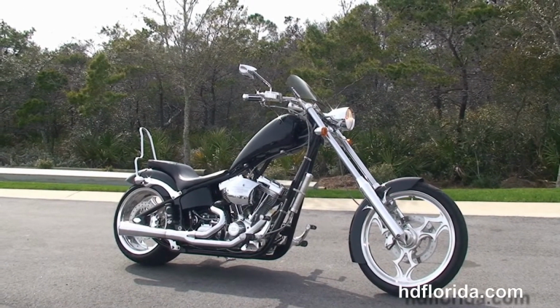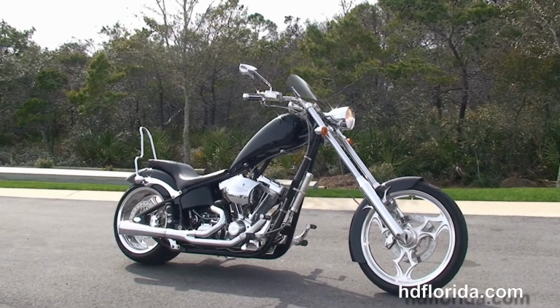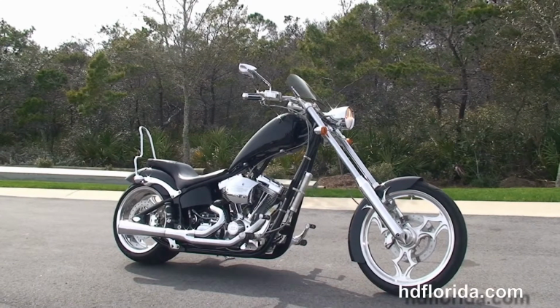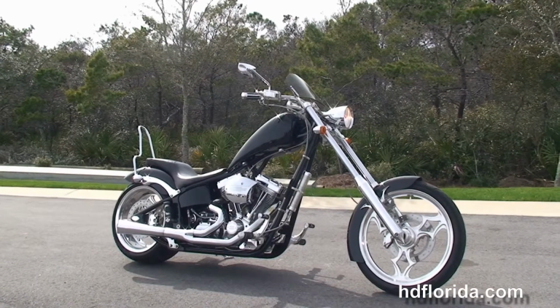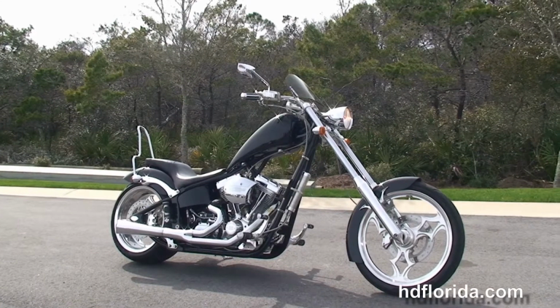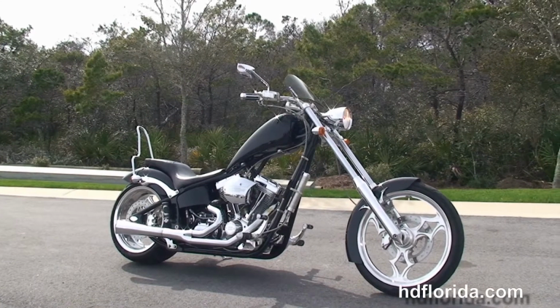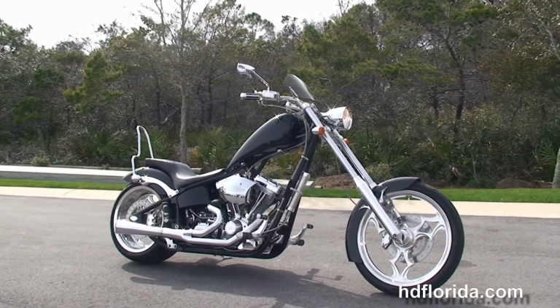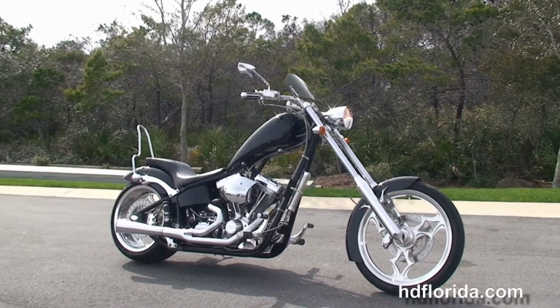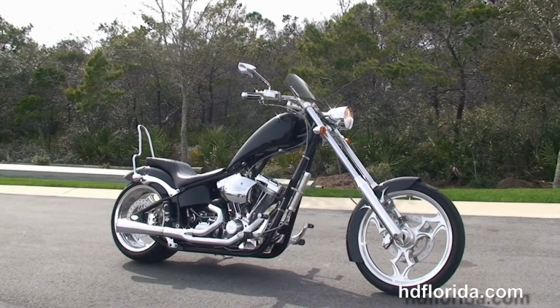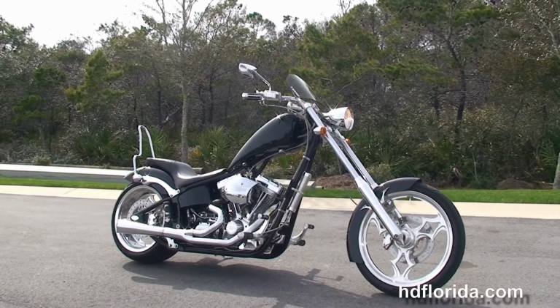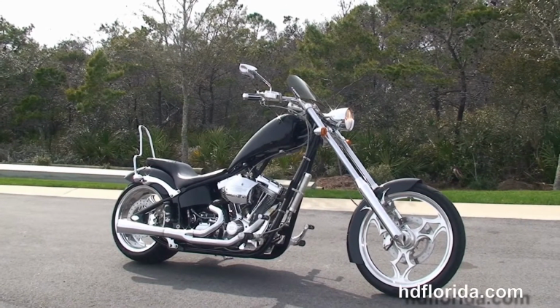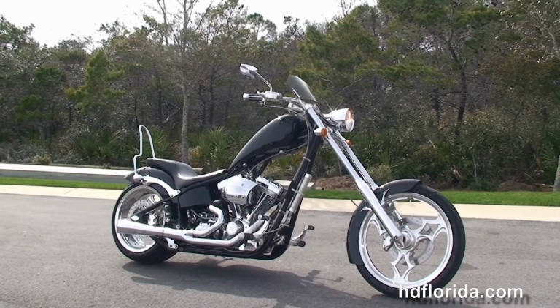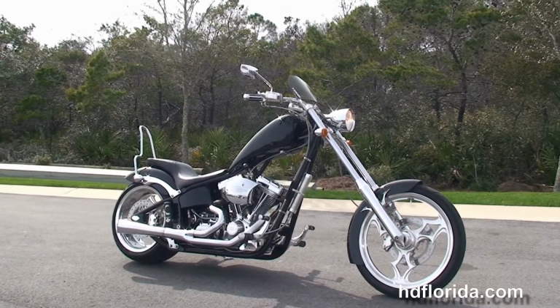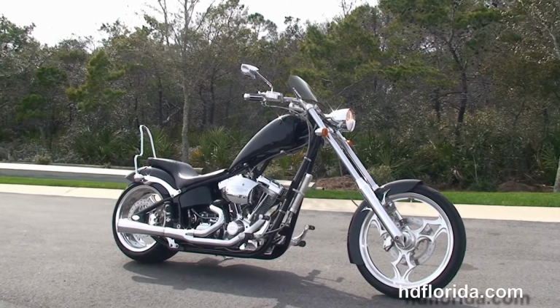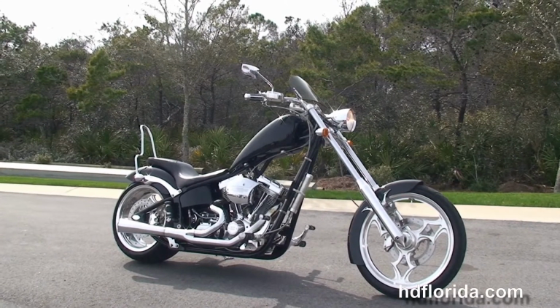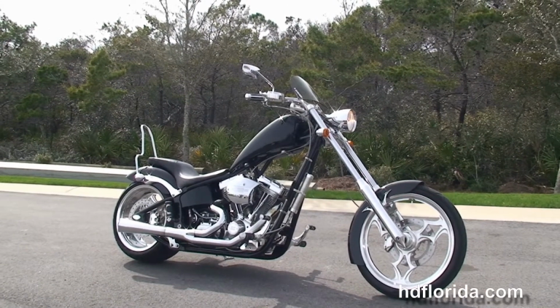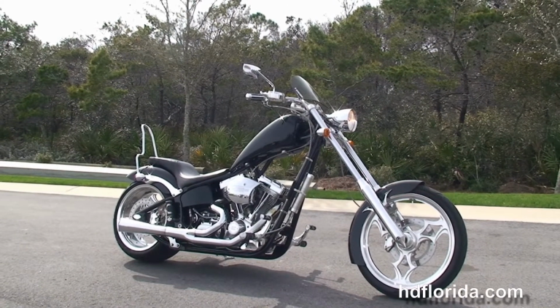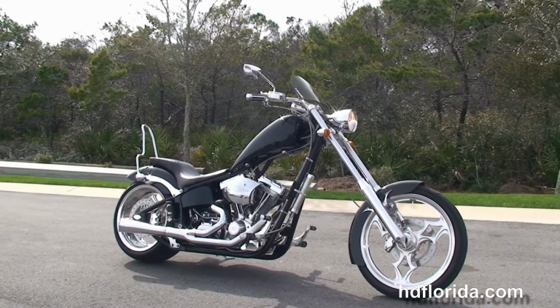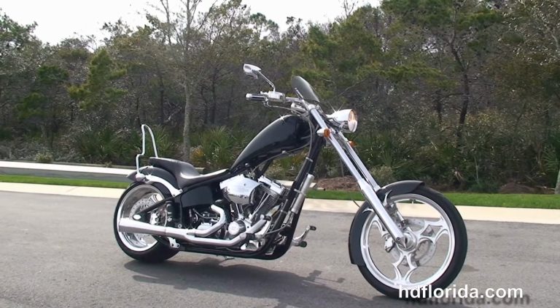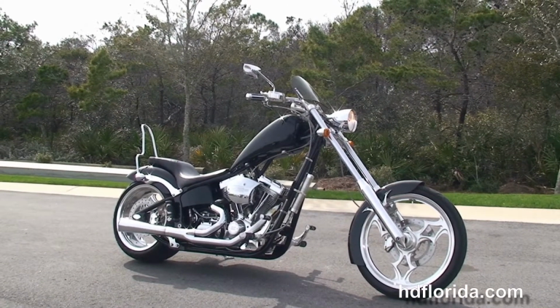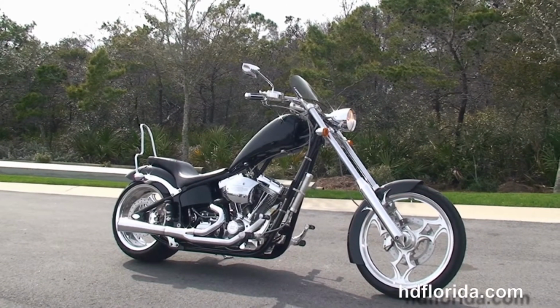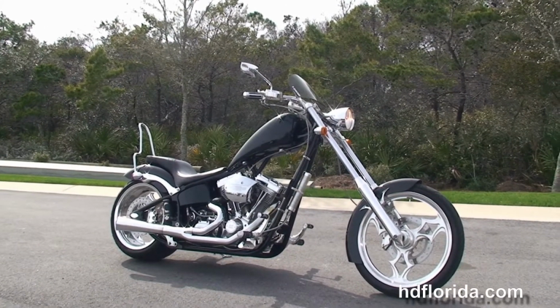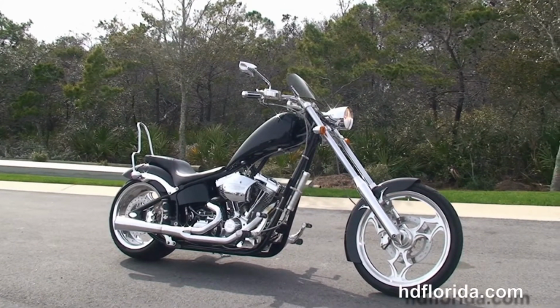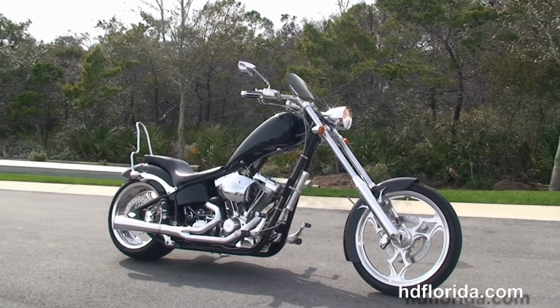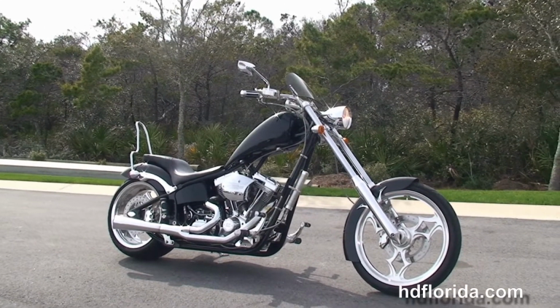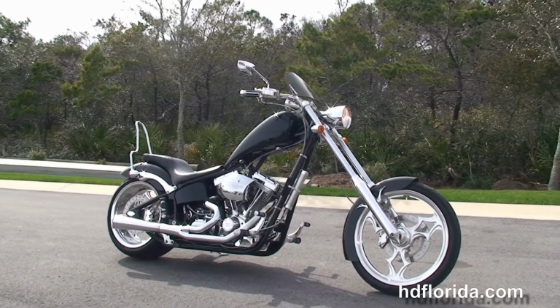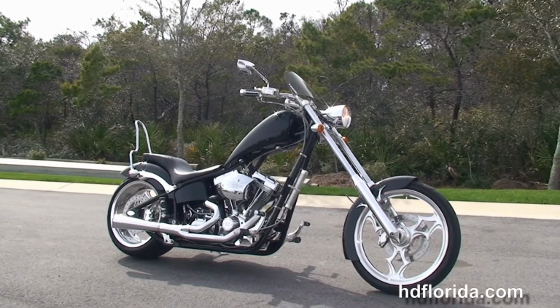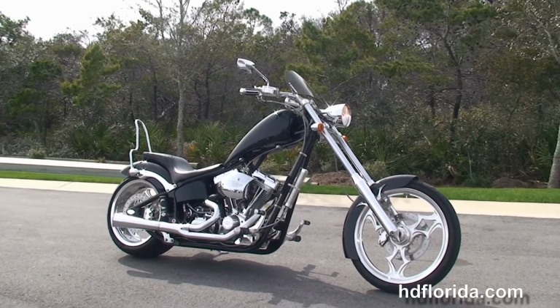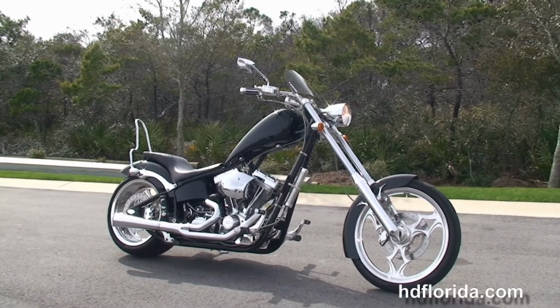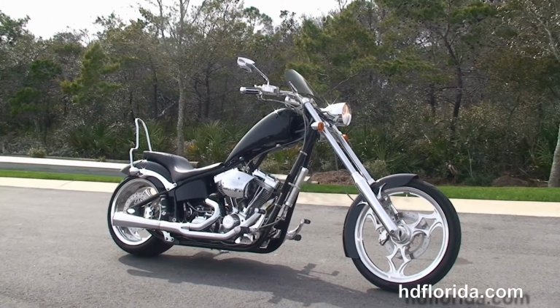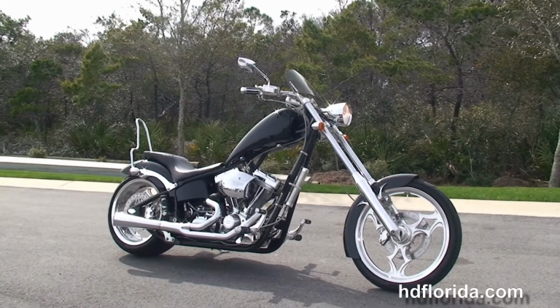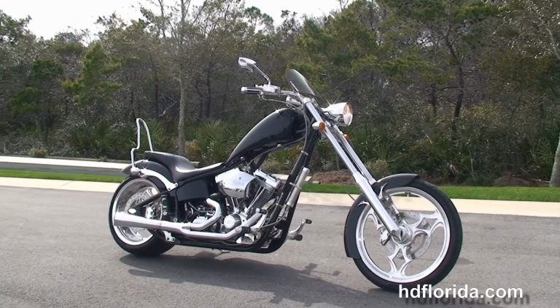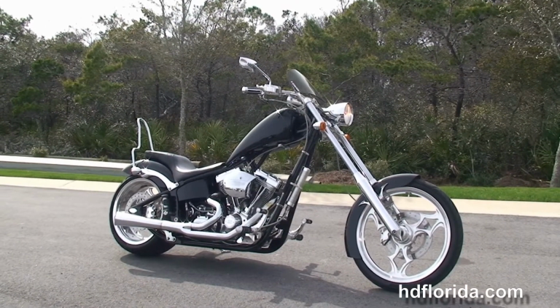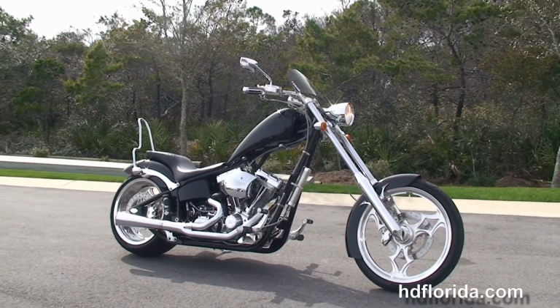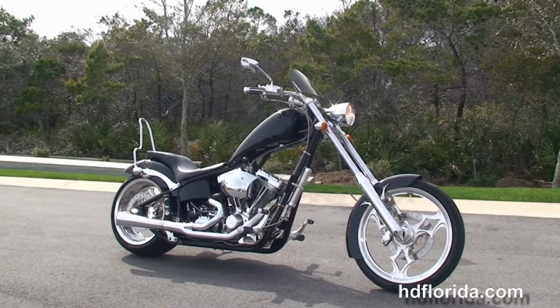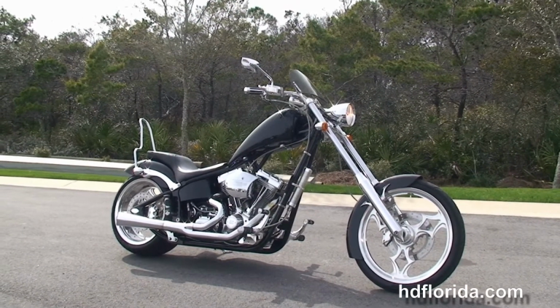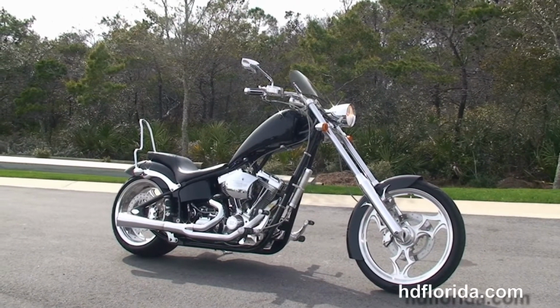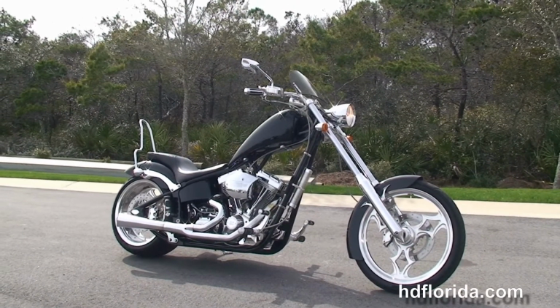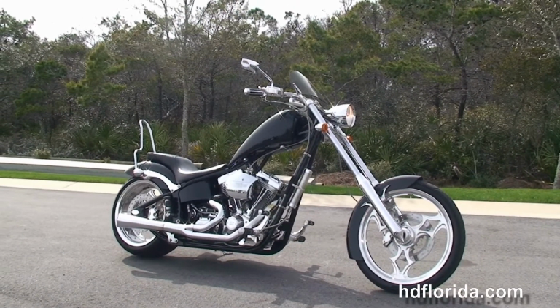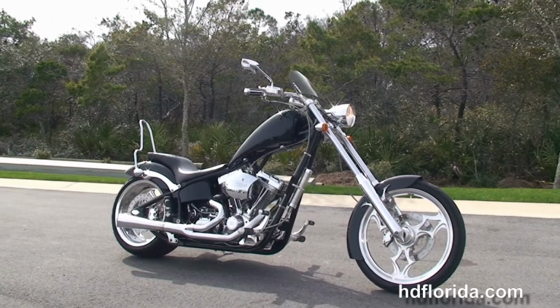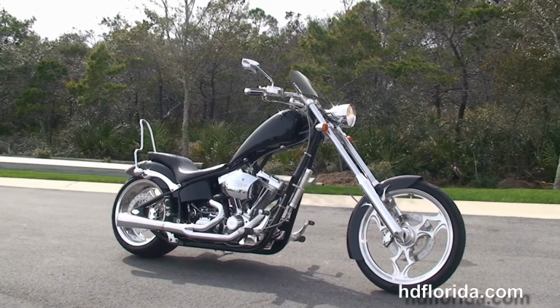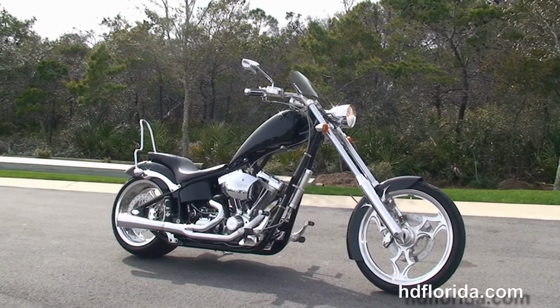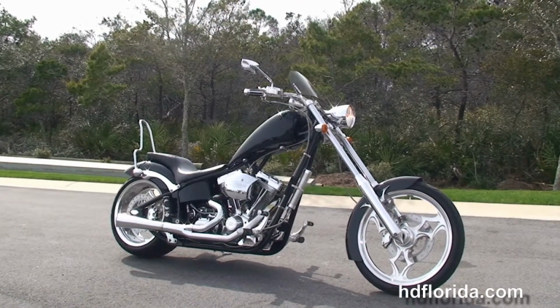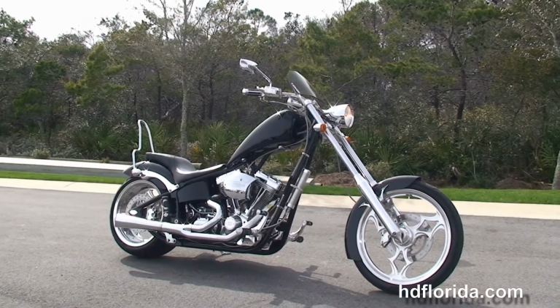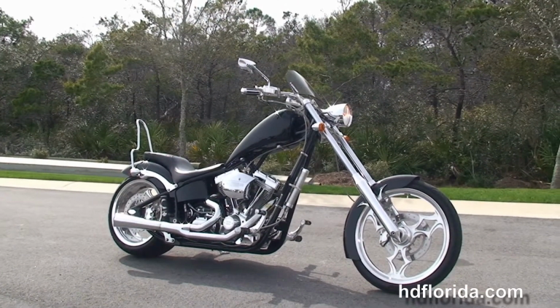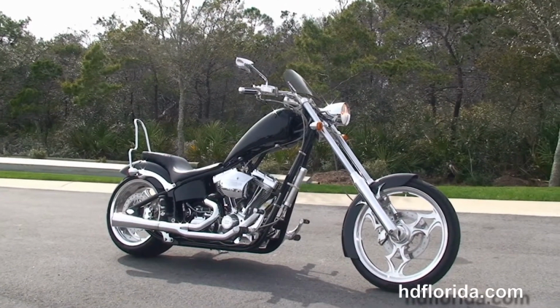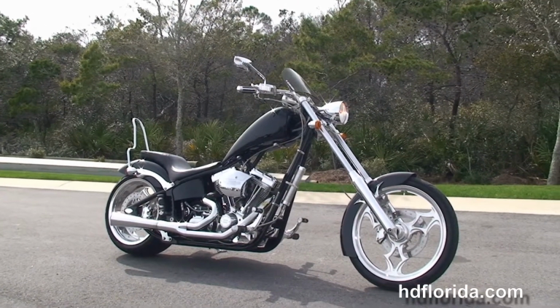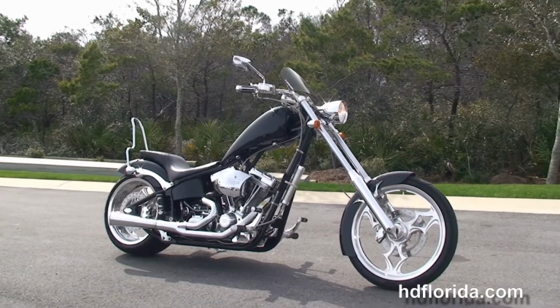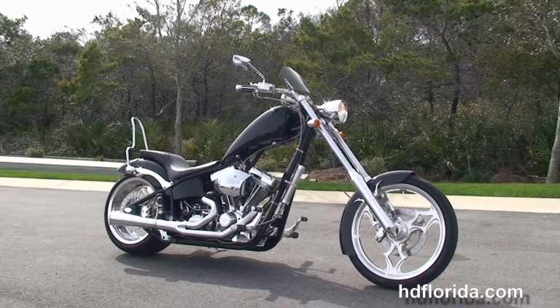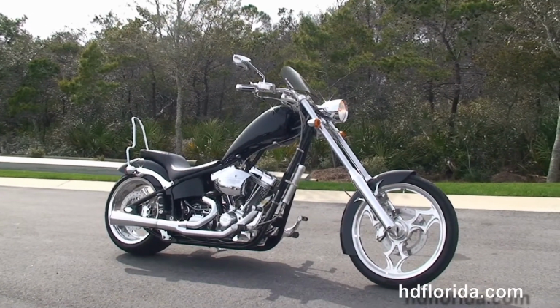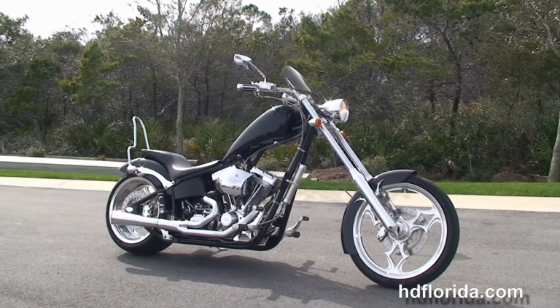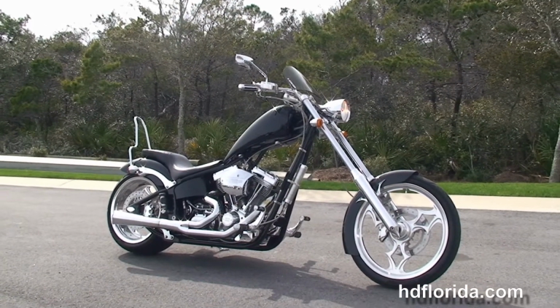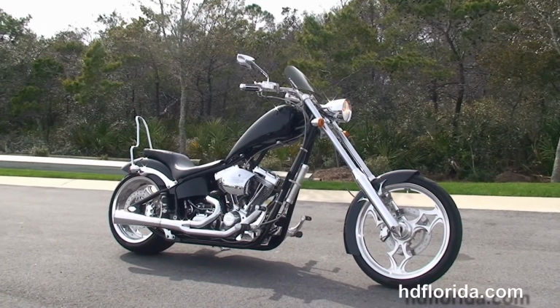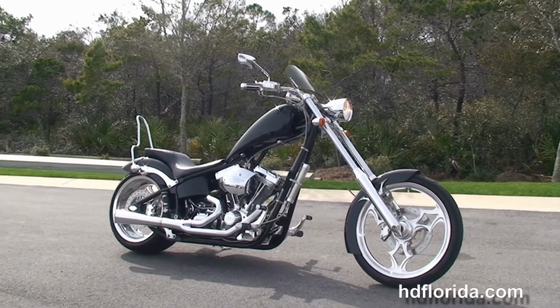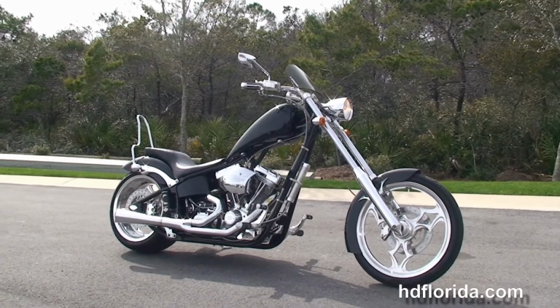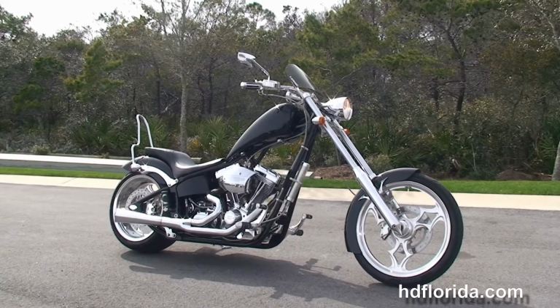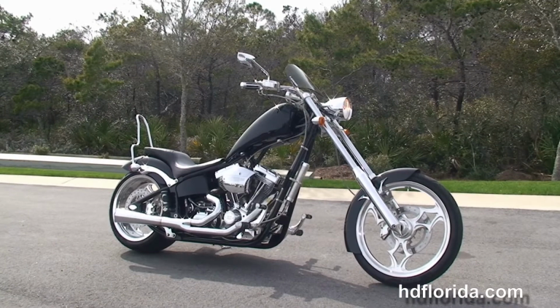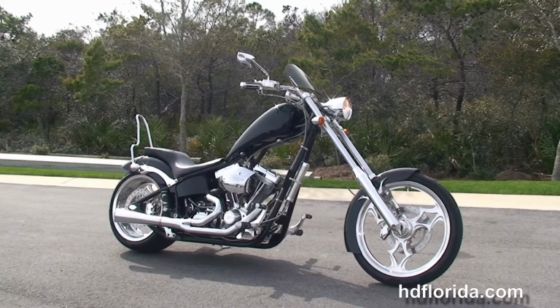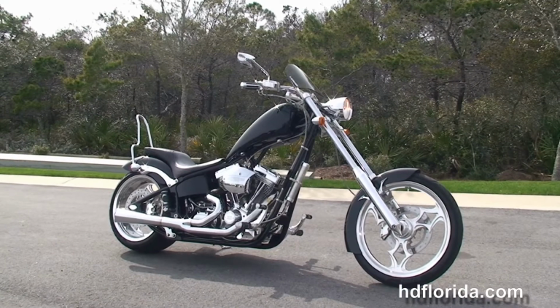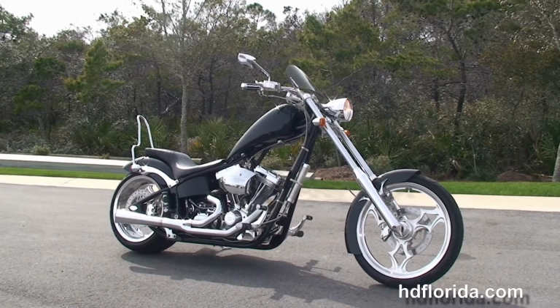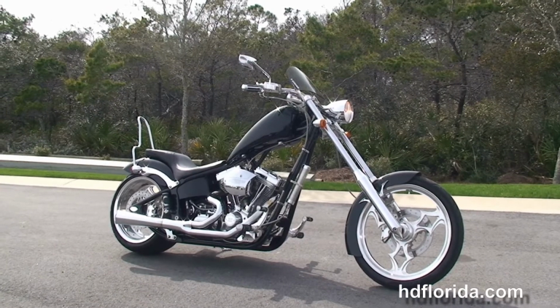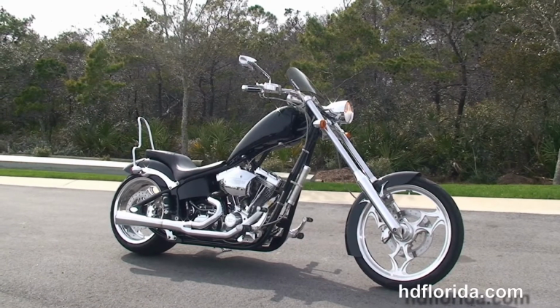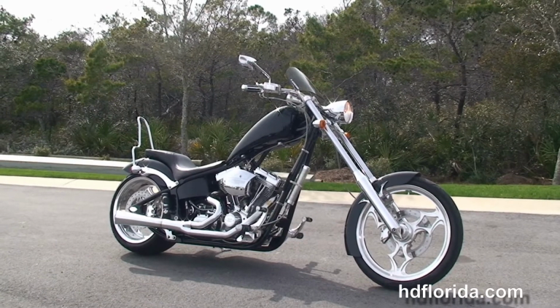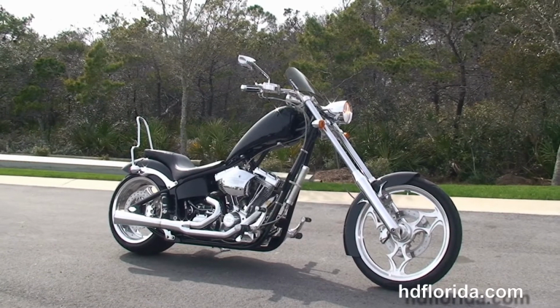We take anything on trade — cars, boats, campers, guns, RVs — you name it, we take it, as long as we don't have to feed it.